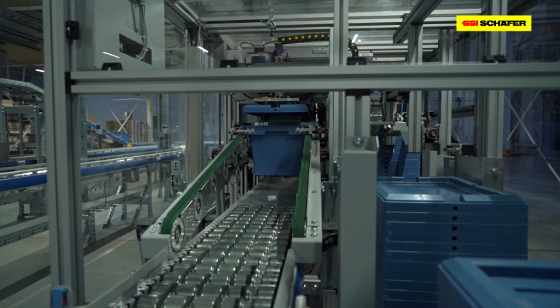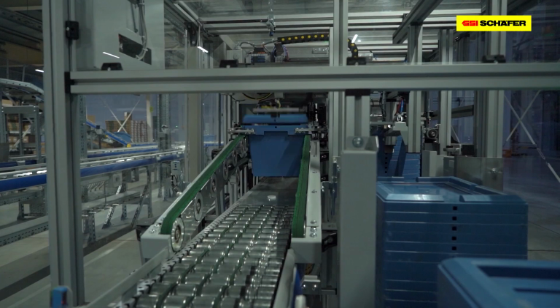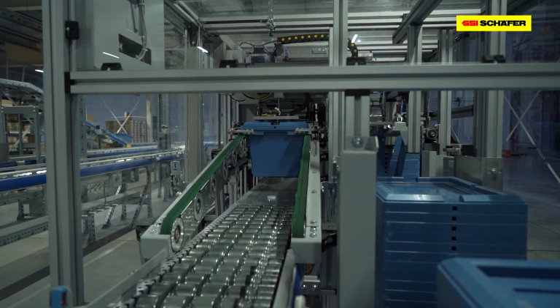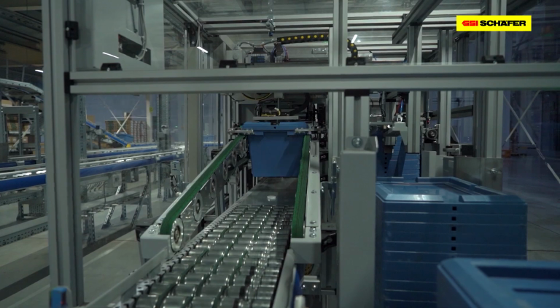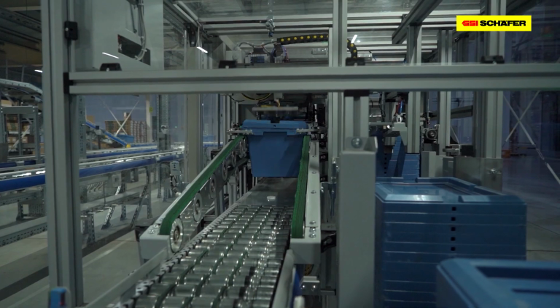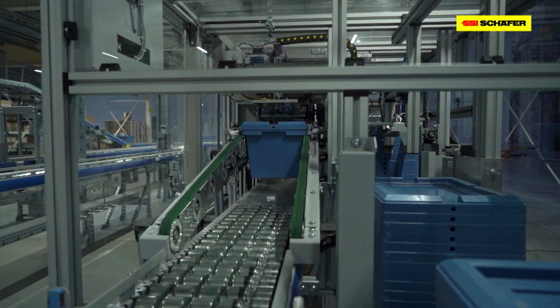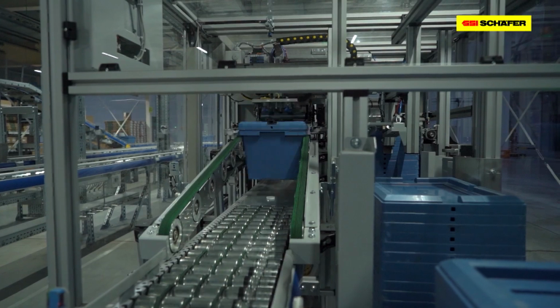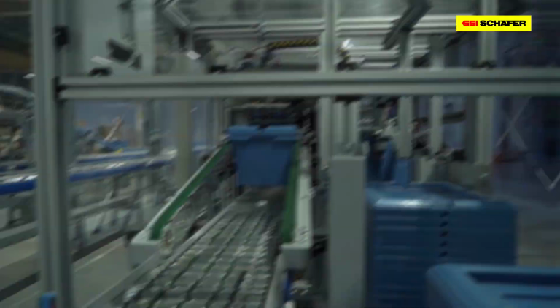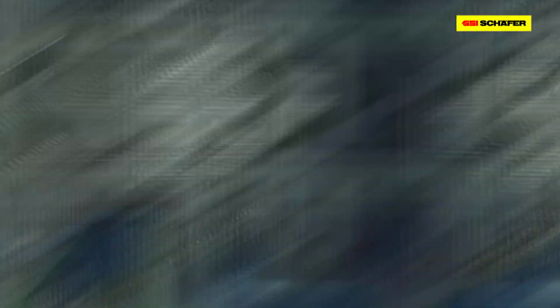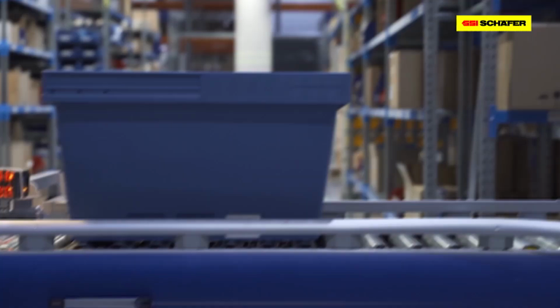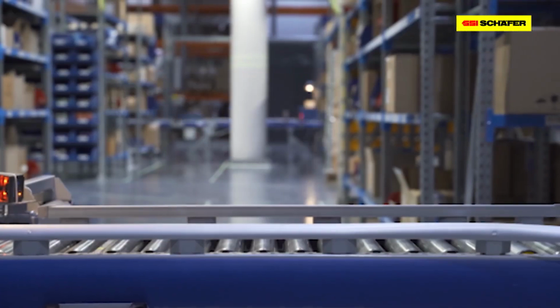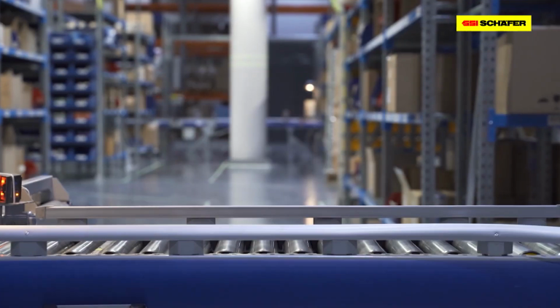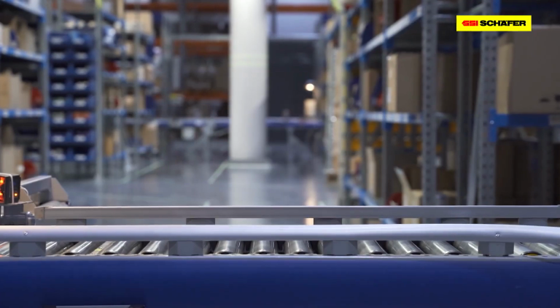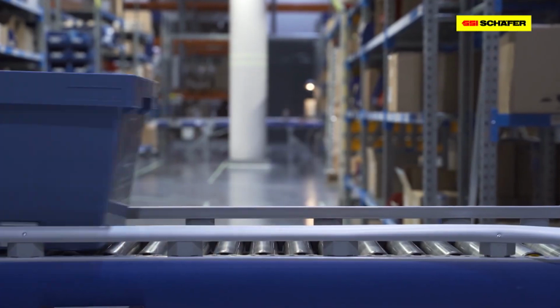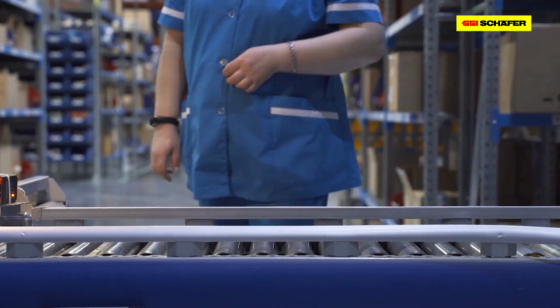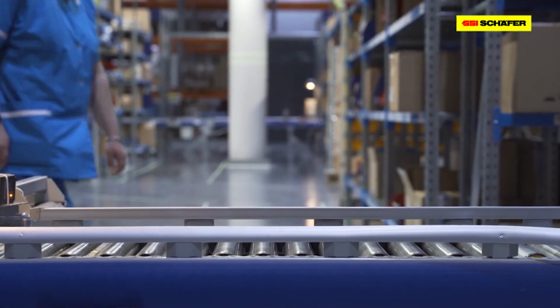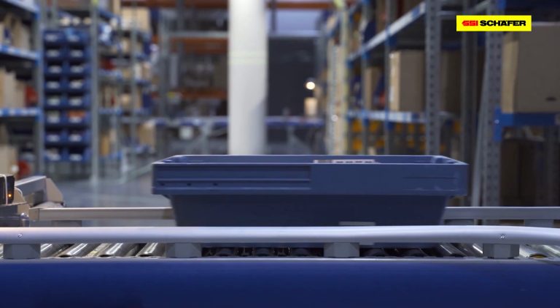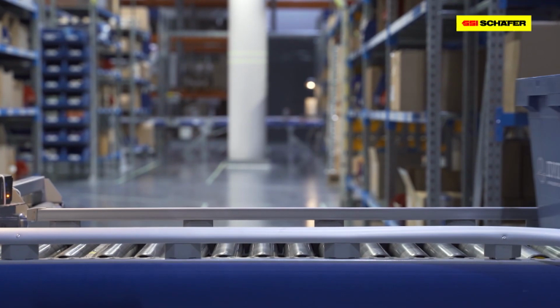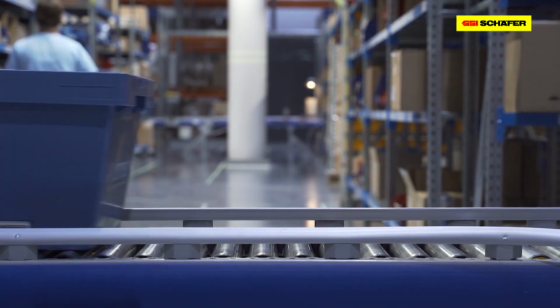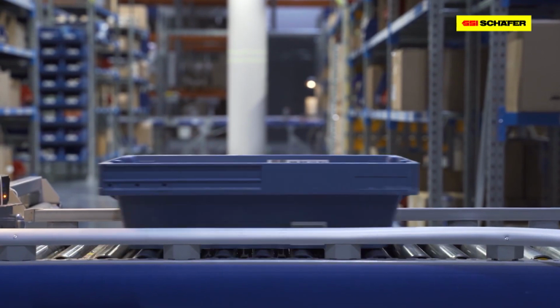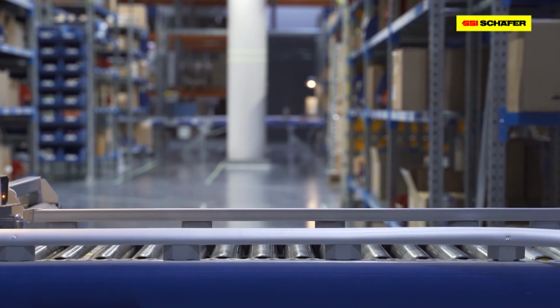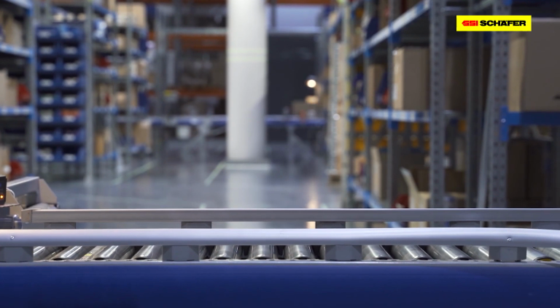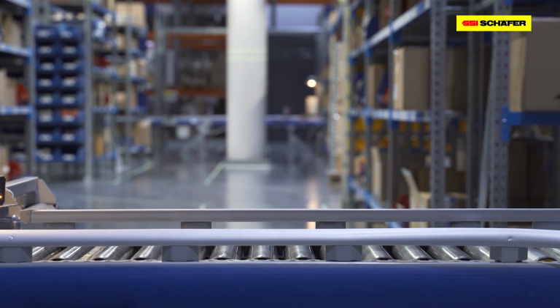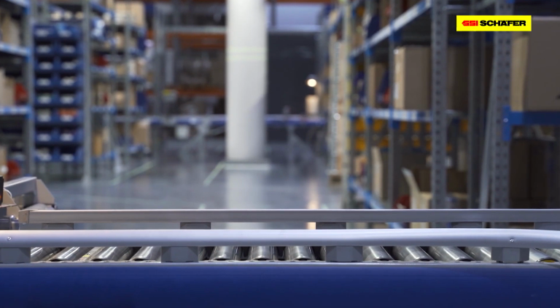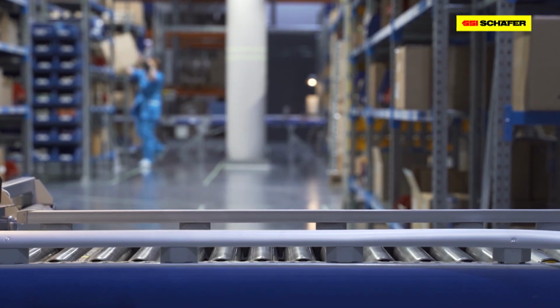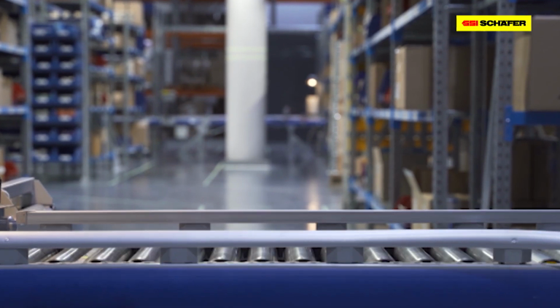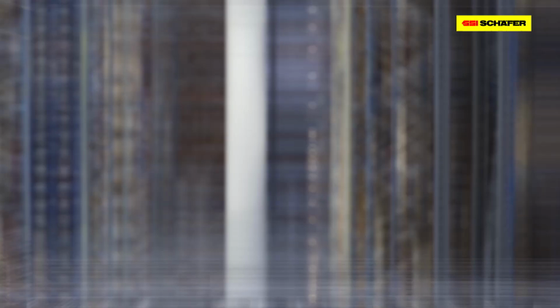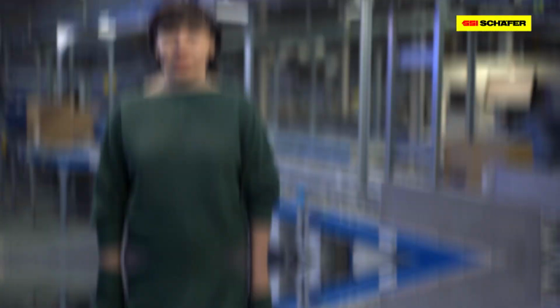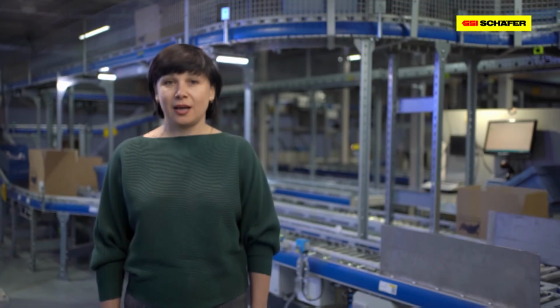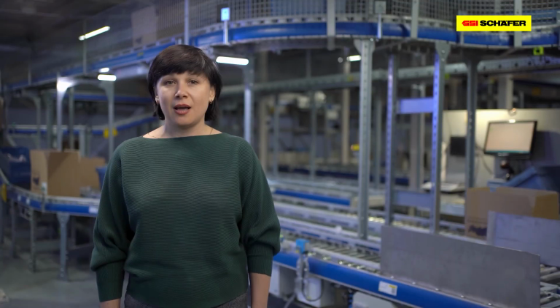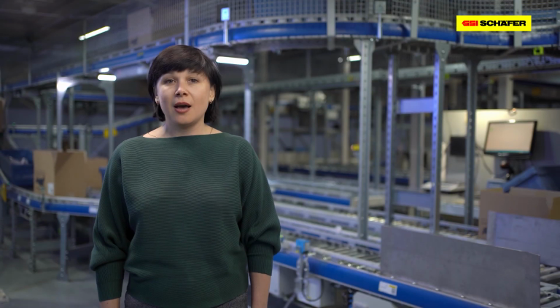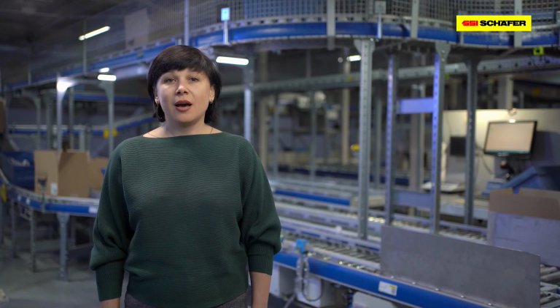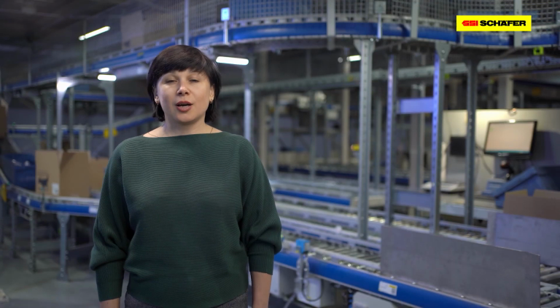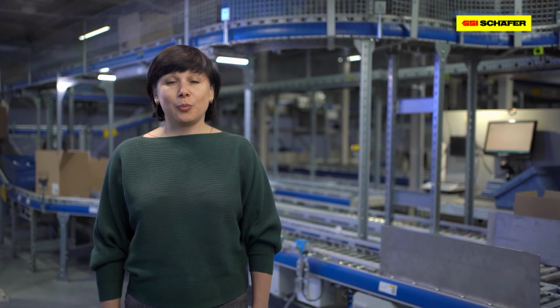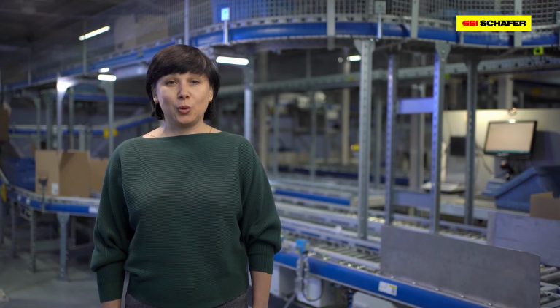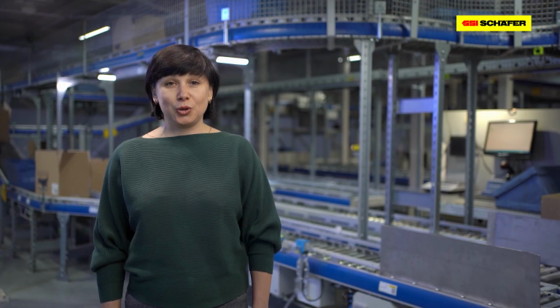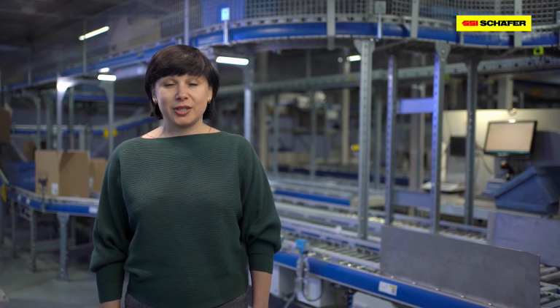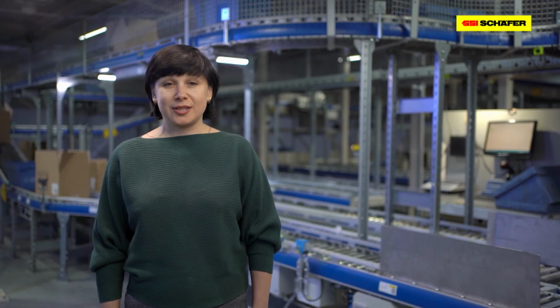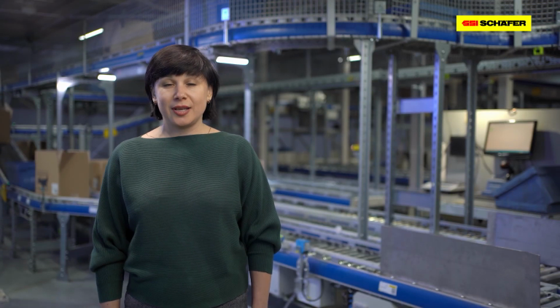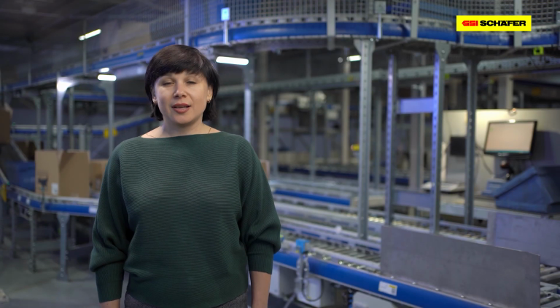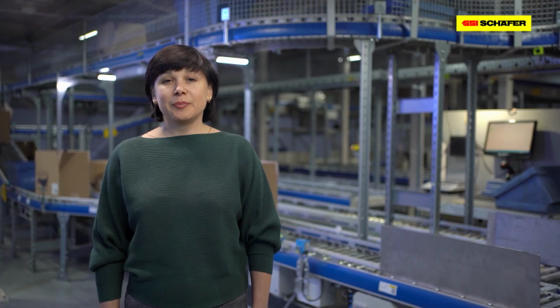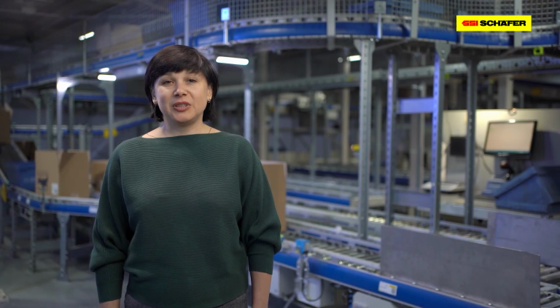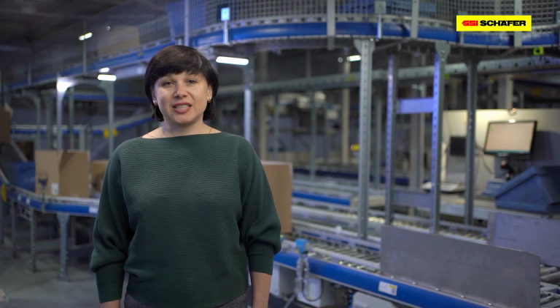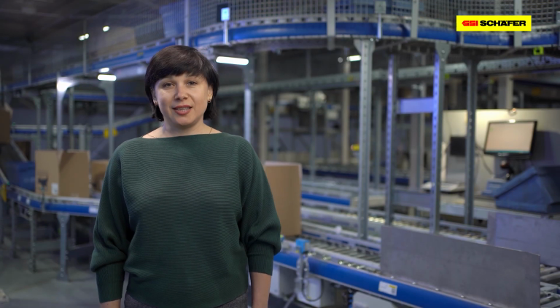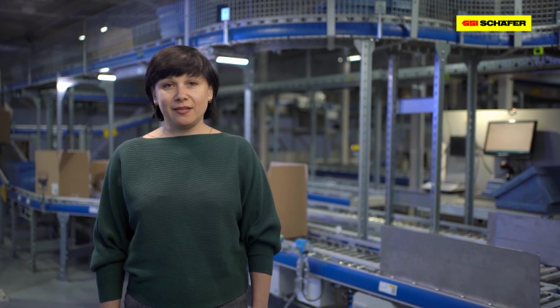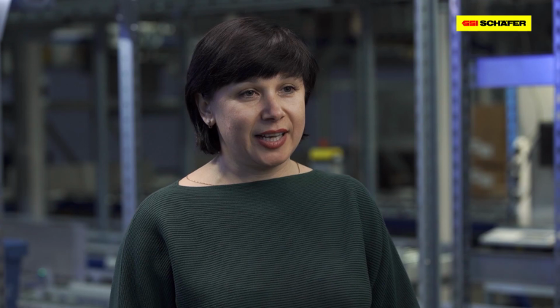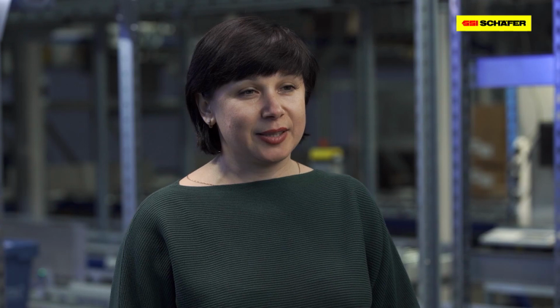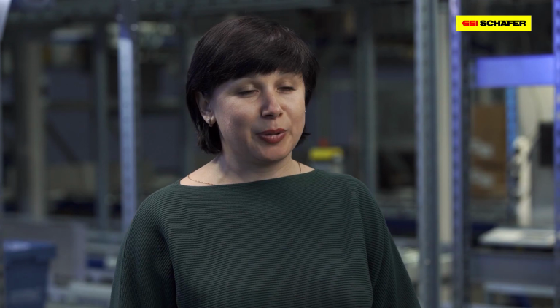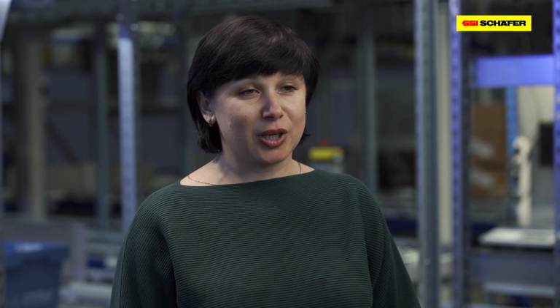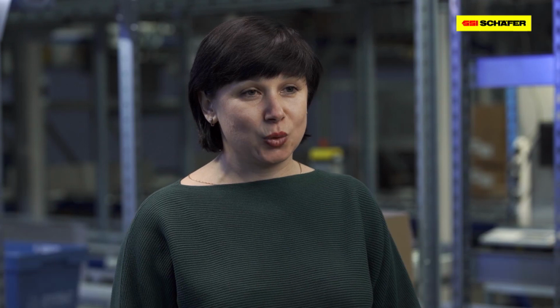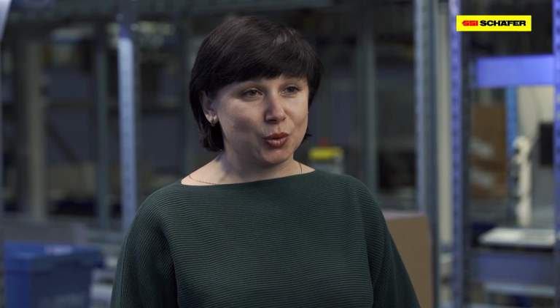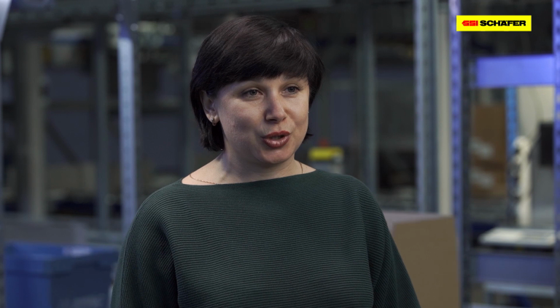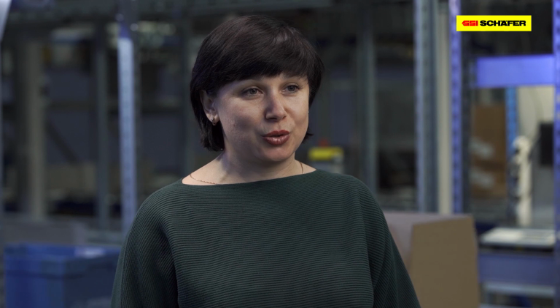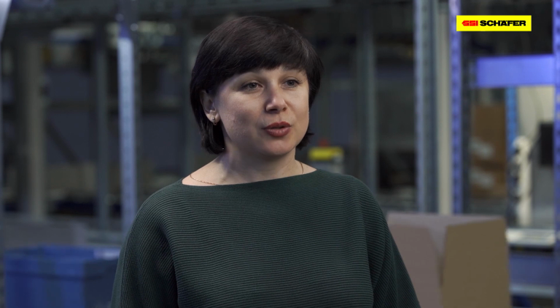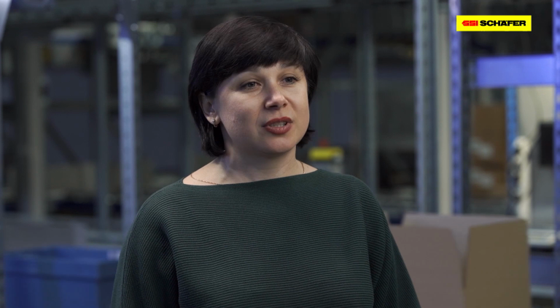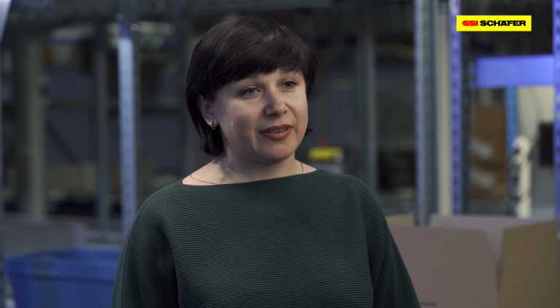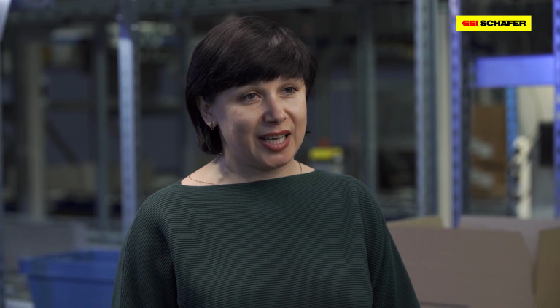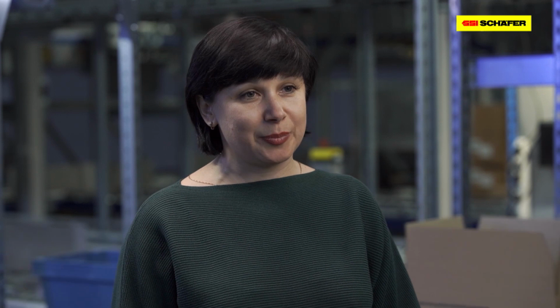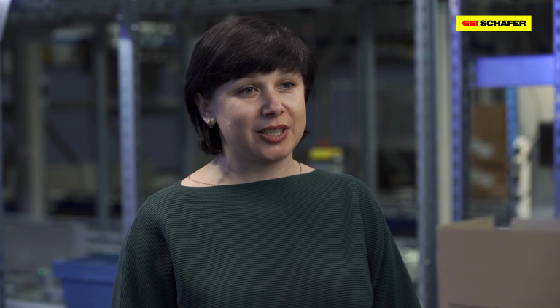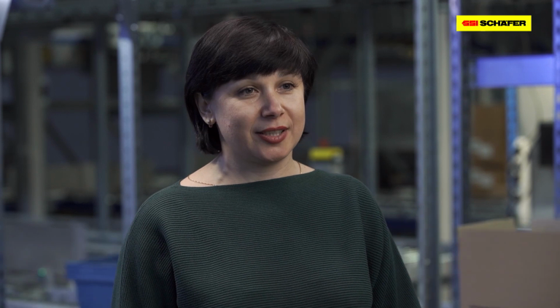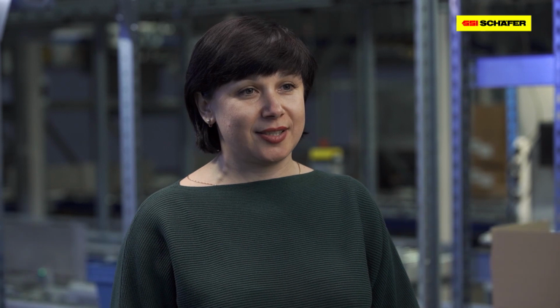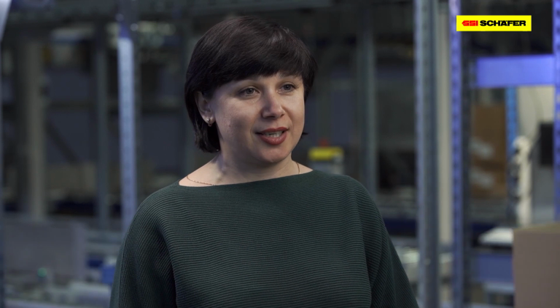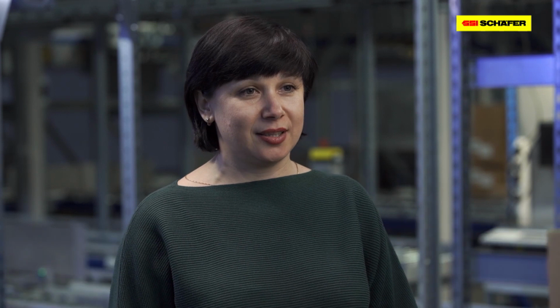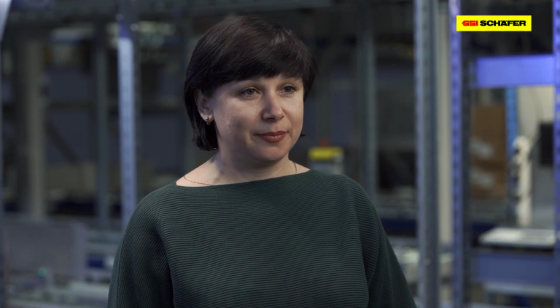SSI Schaefer helped us to deliver products quickly and in time, maintaining high quality and efficiency of operations.